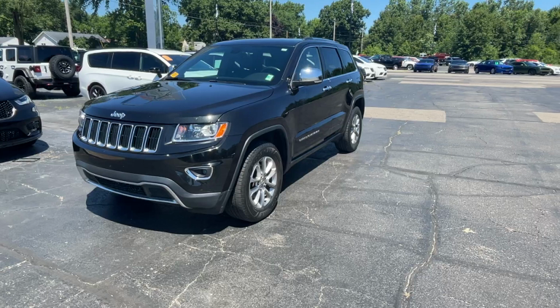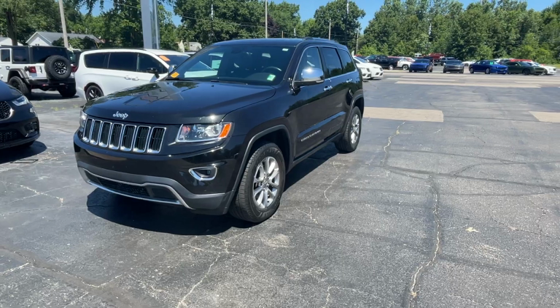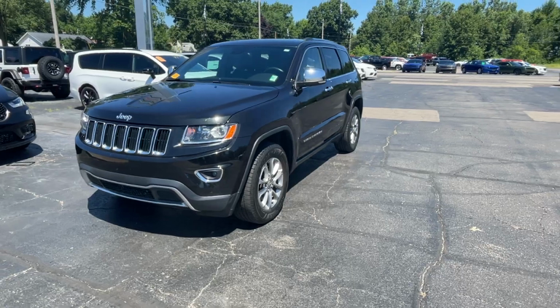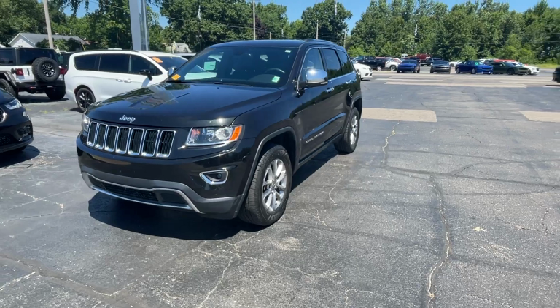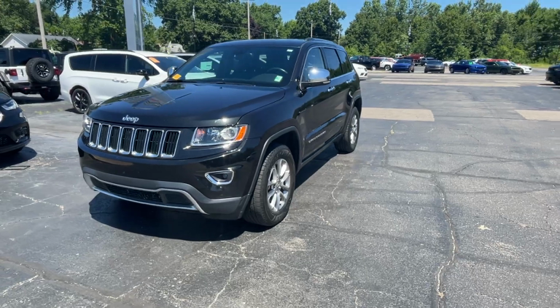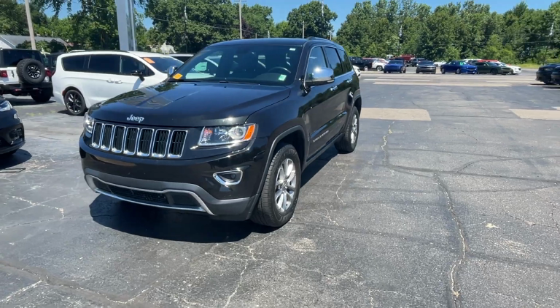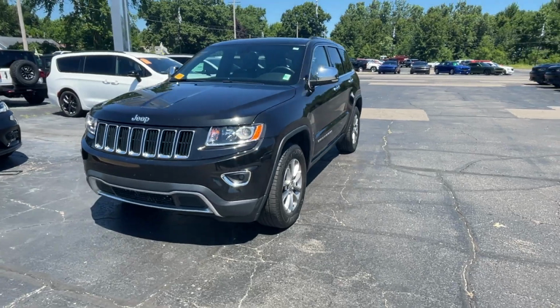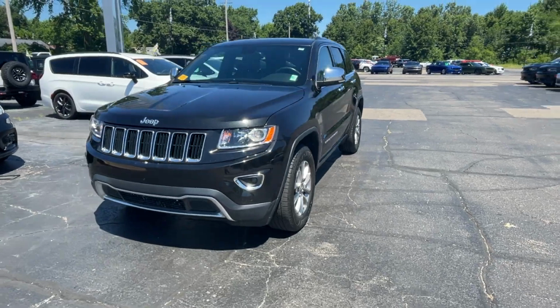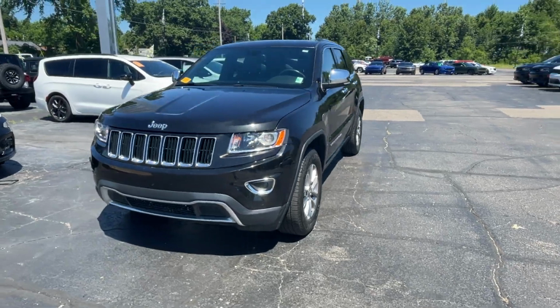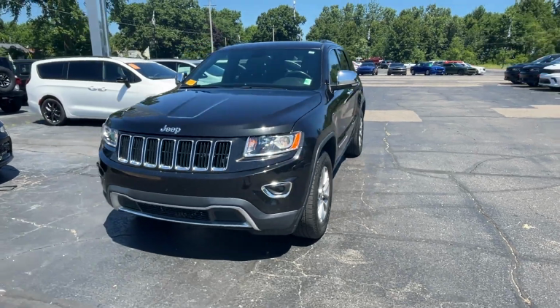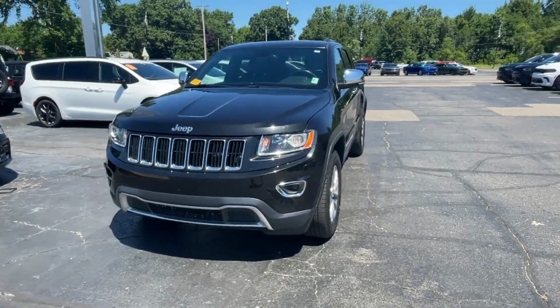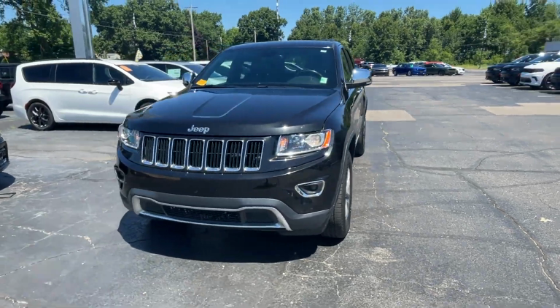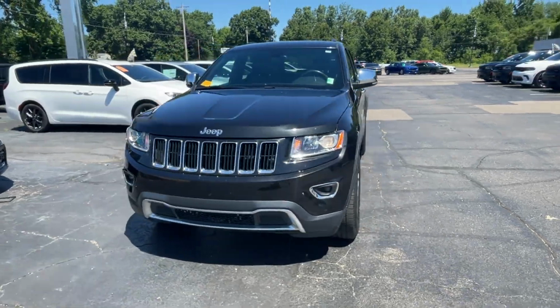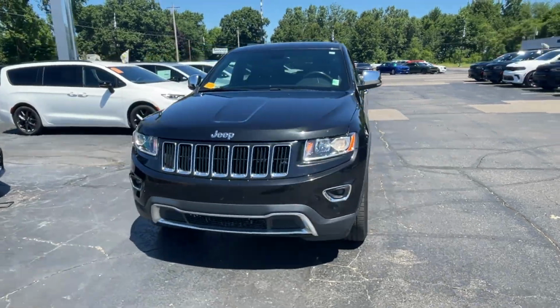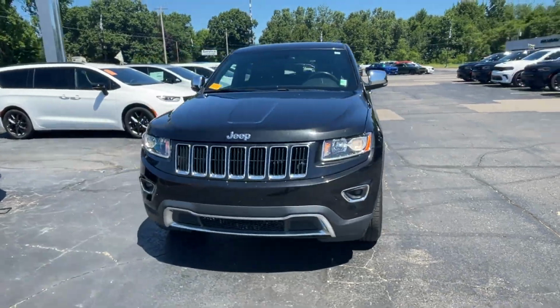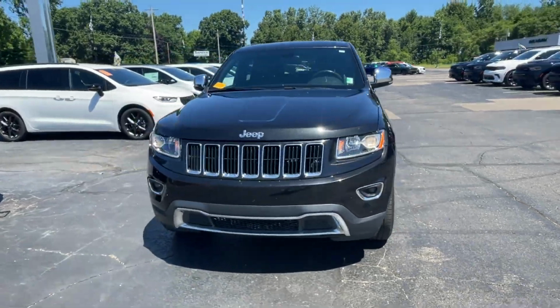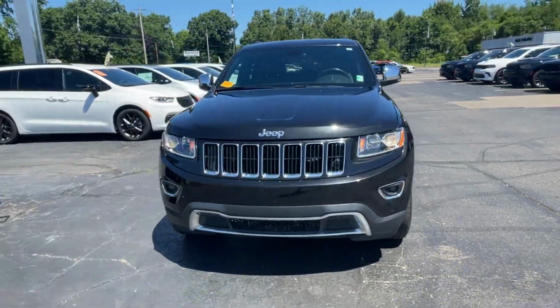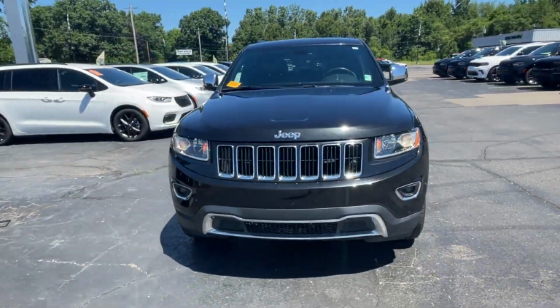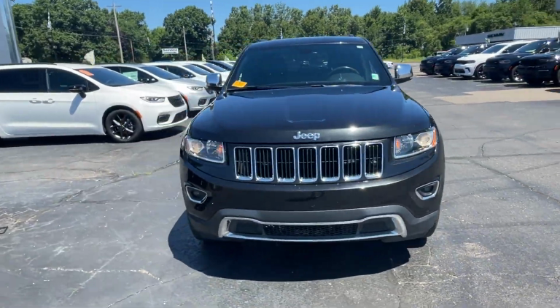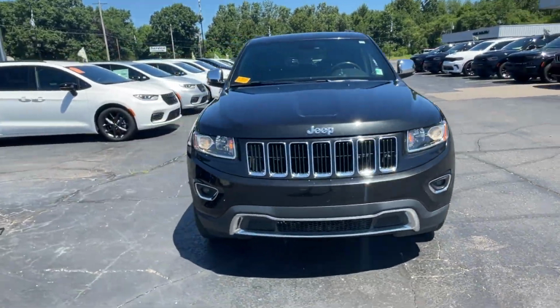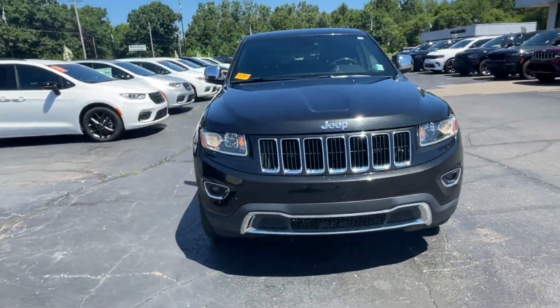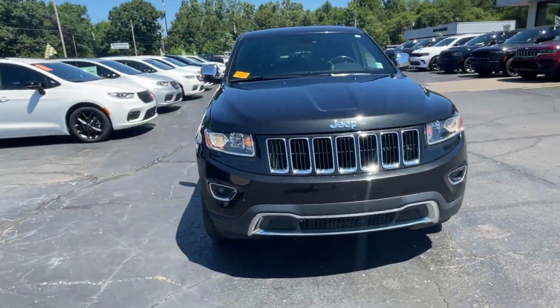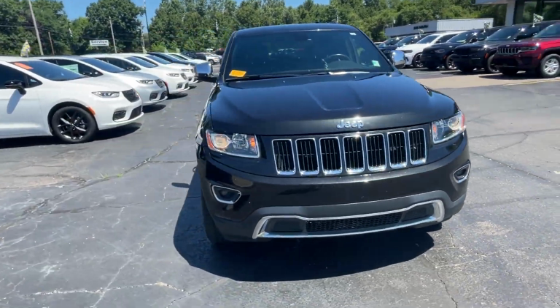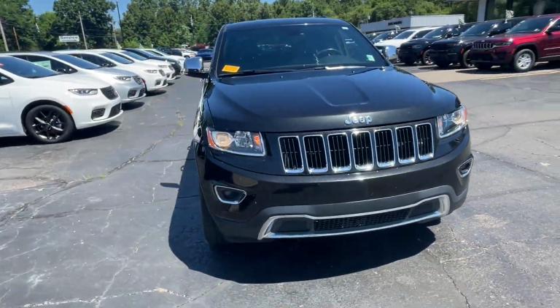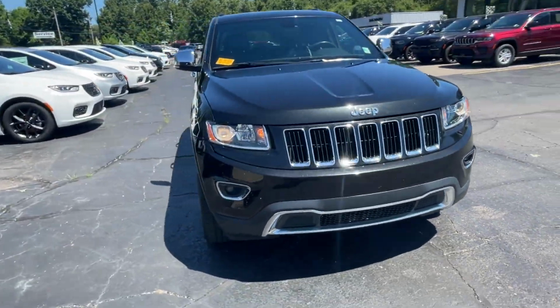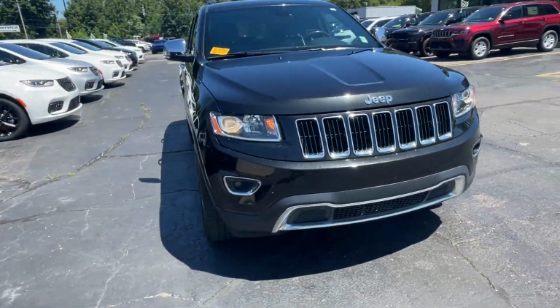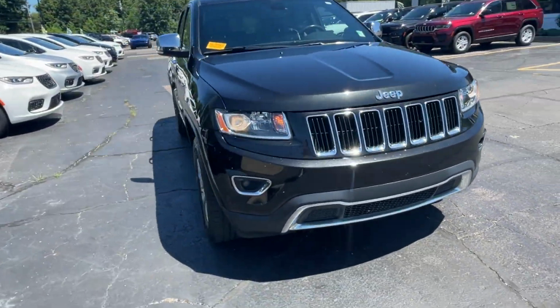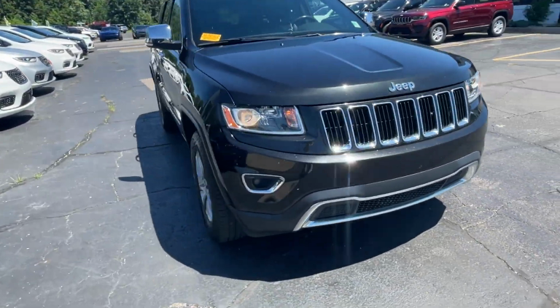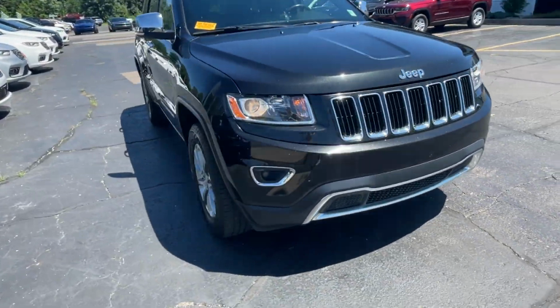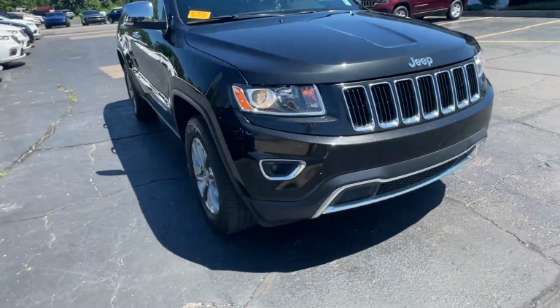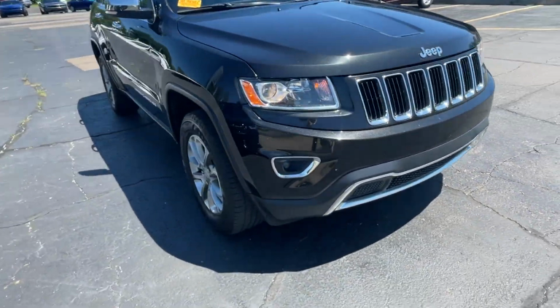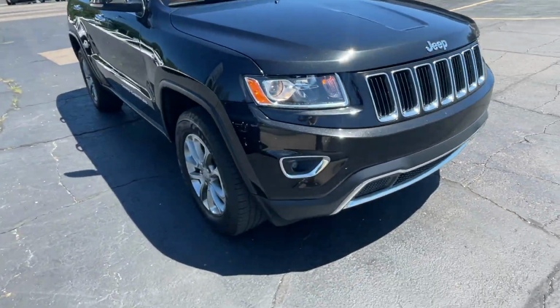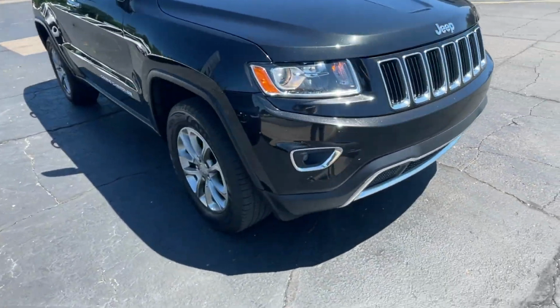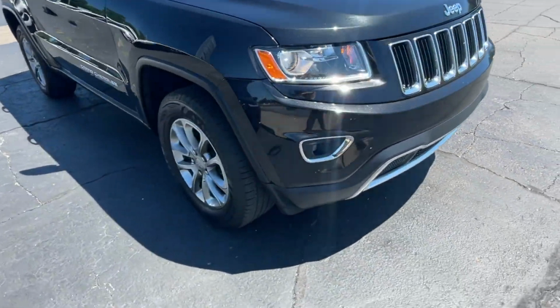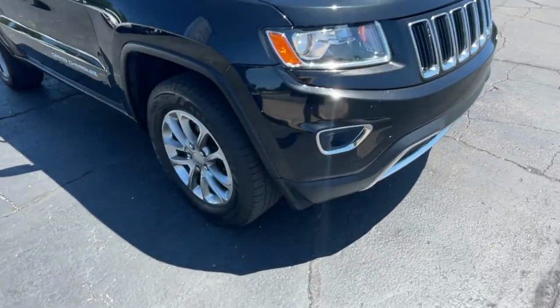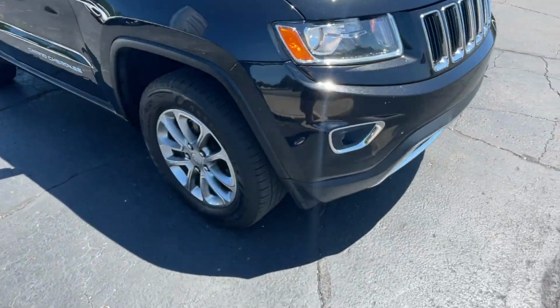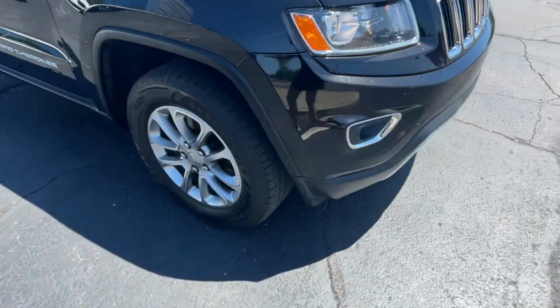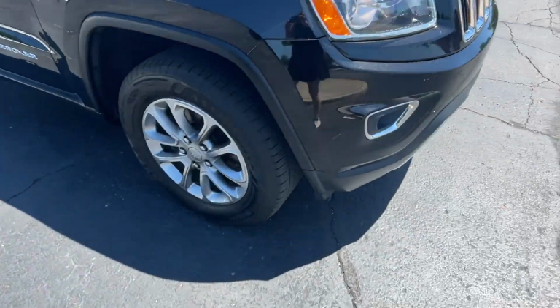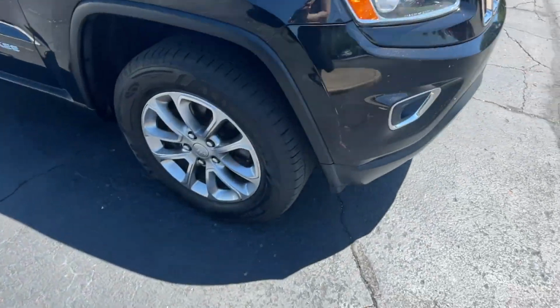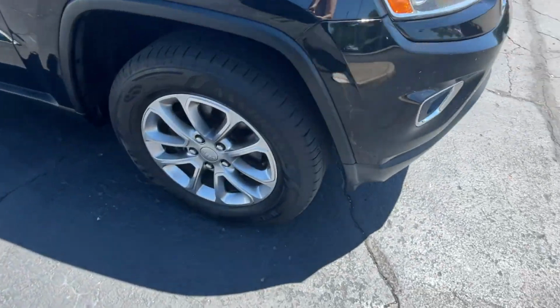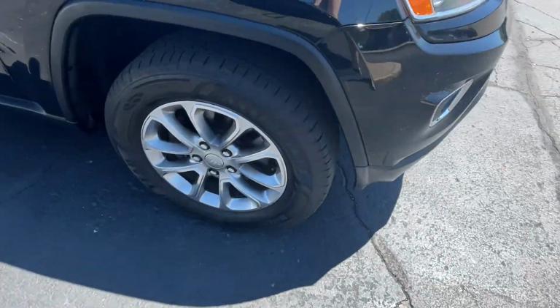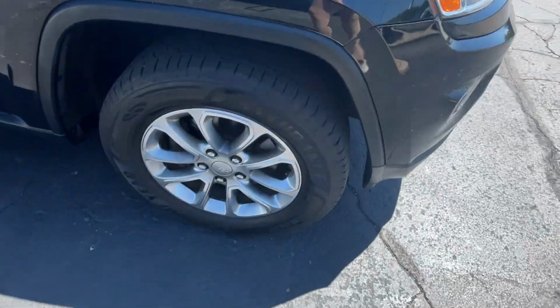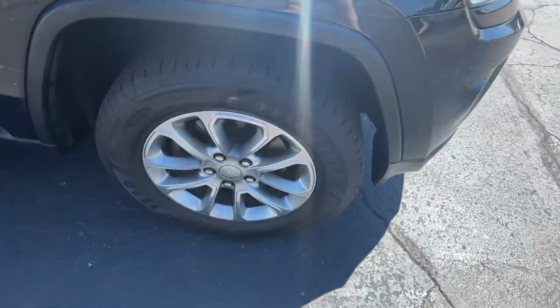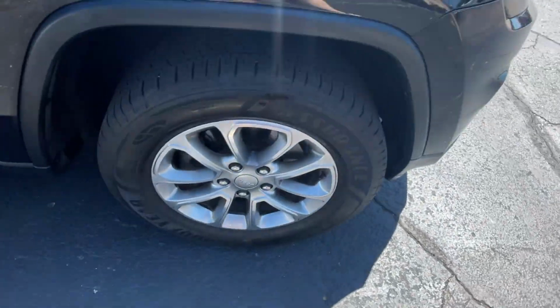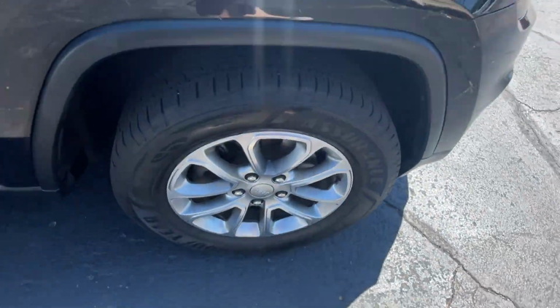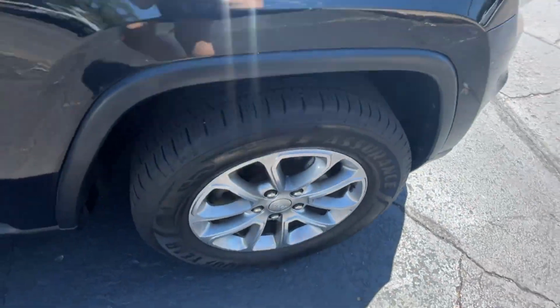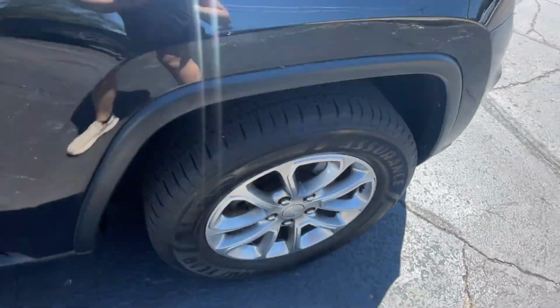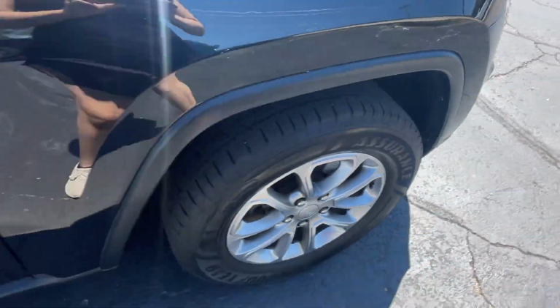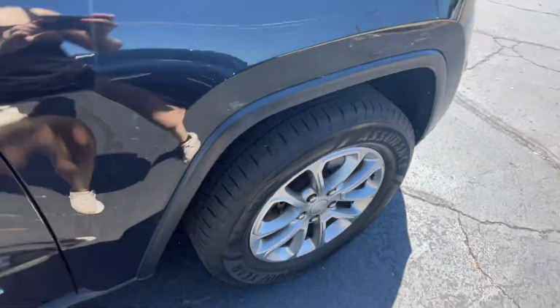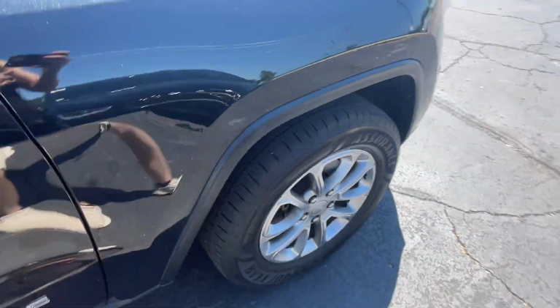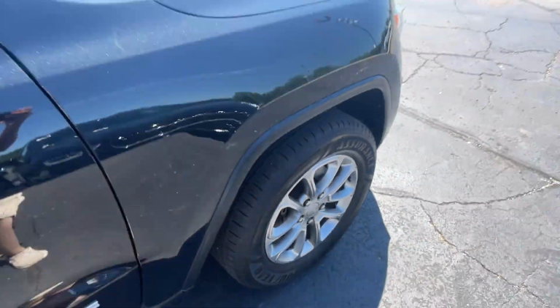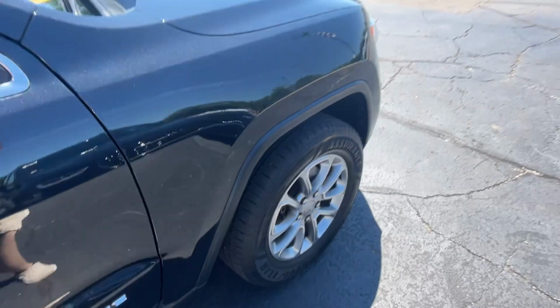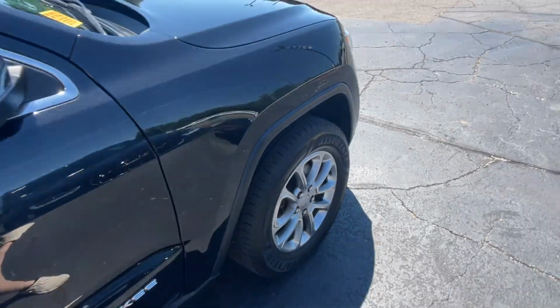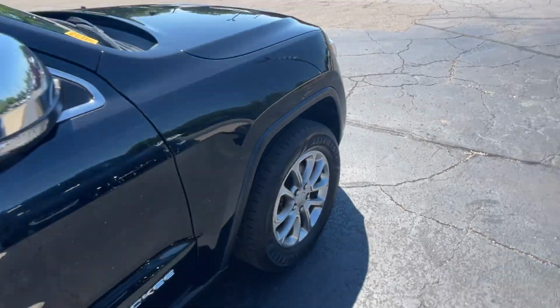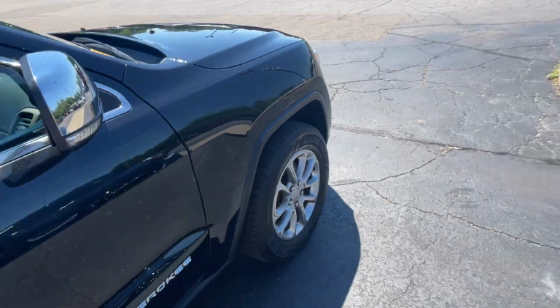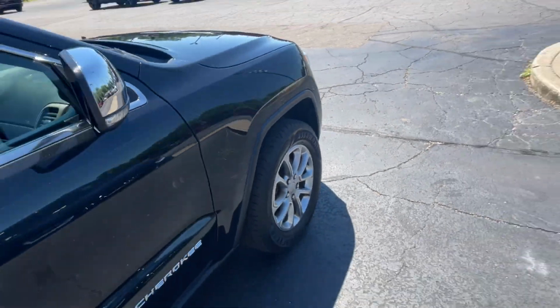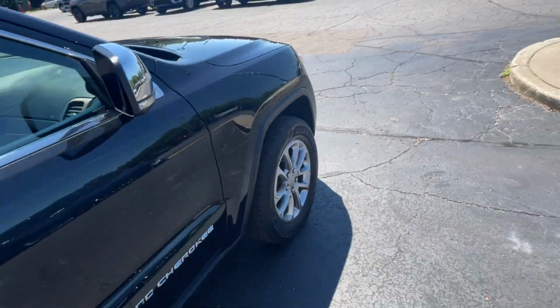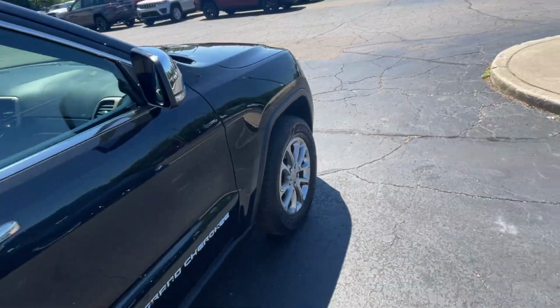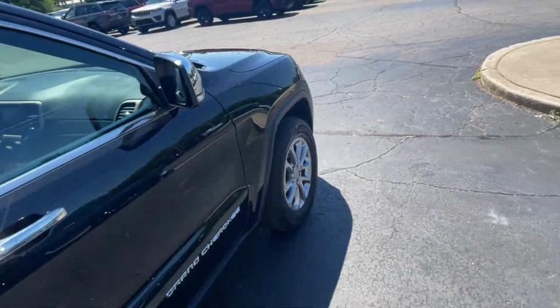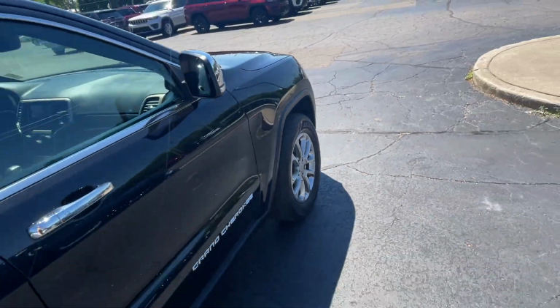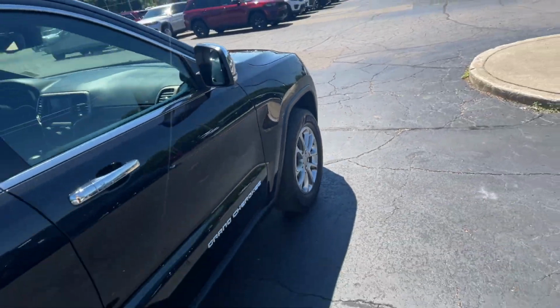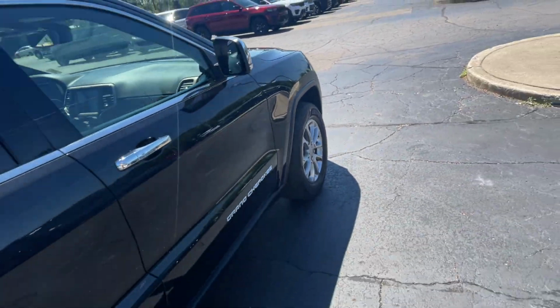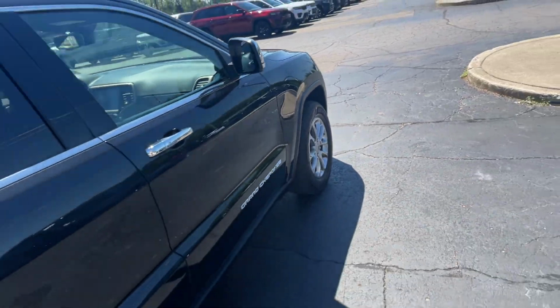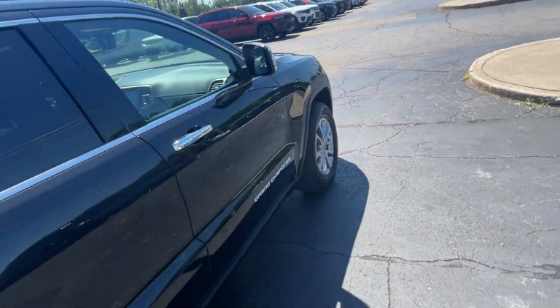2016 Jeep Grand Cherokee. This SUV offers space as well as power and performance.